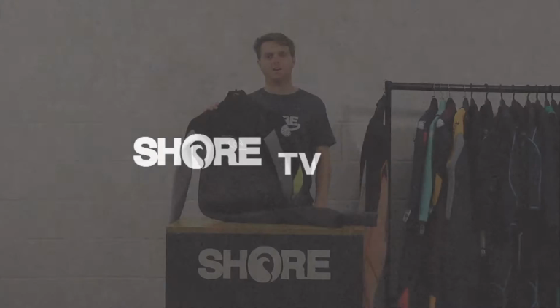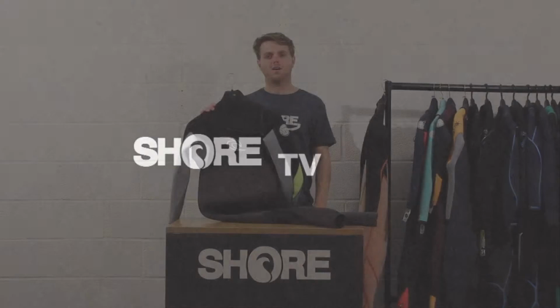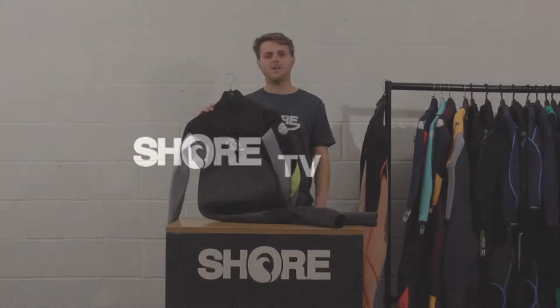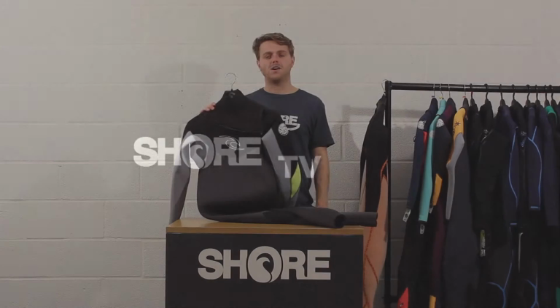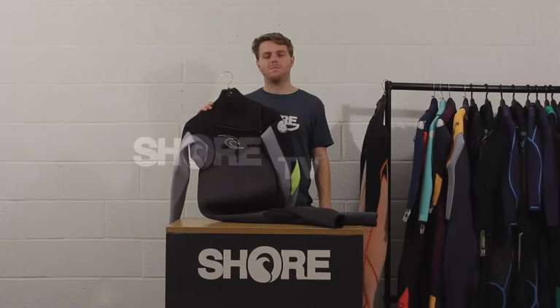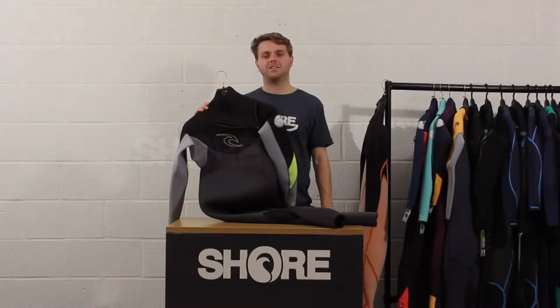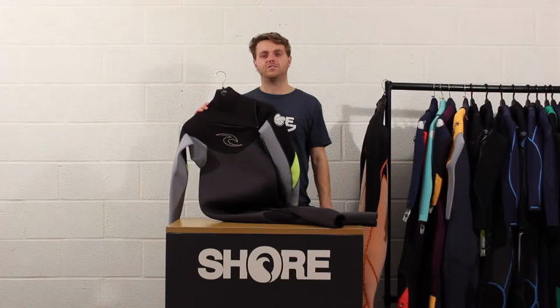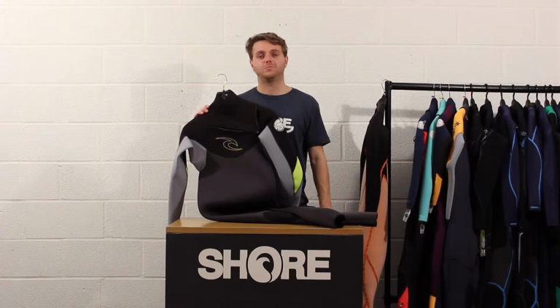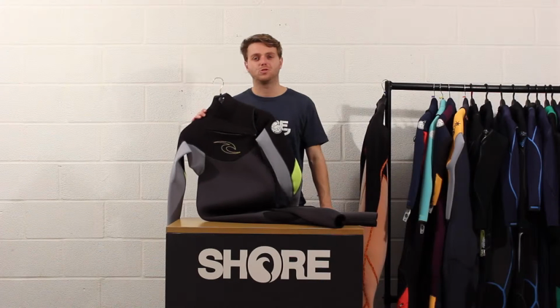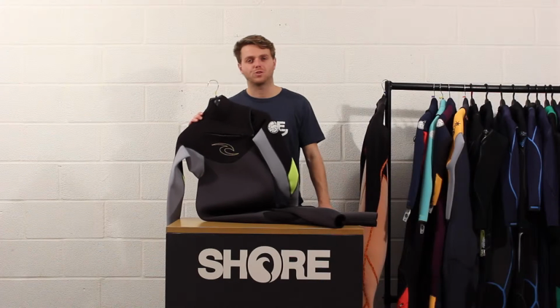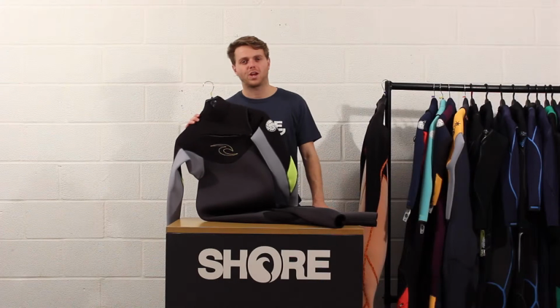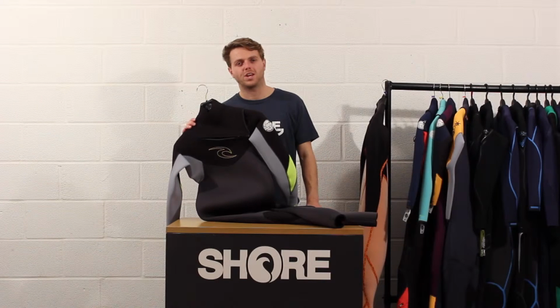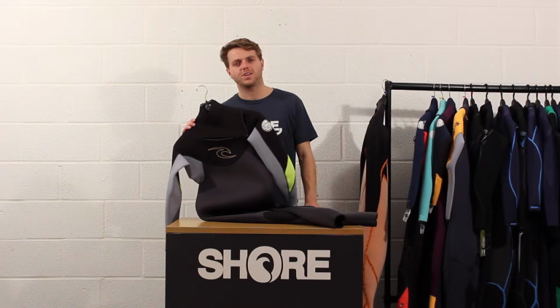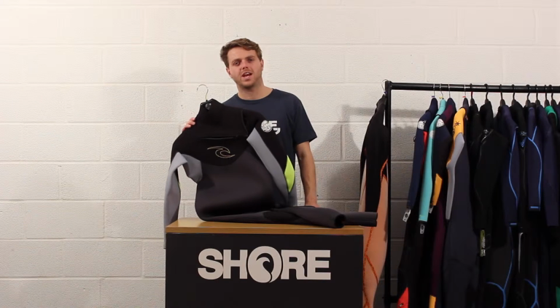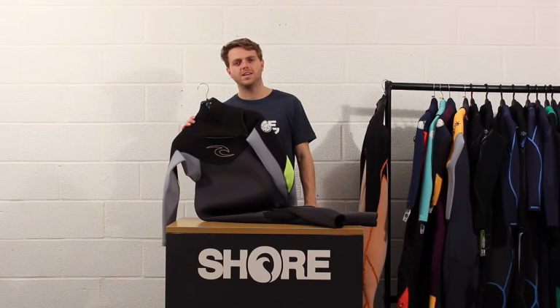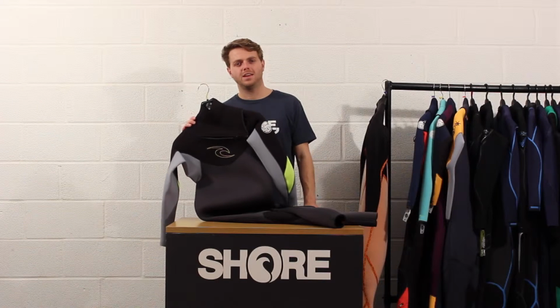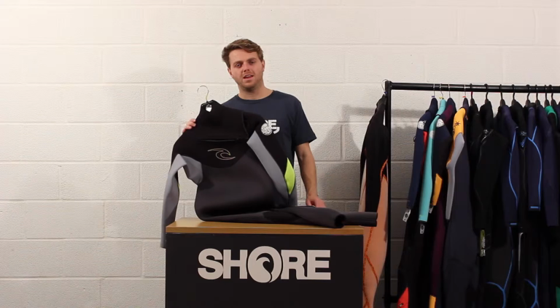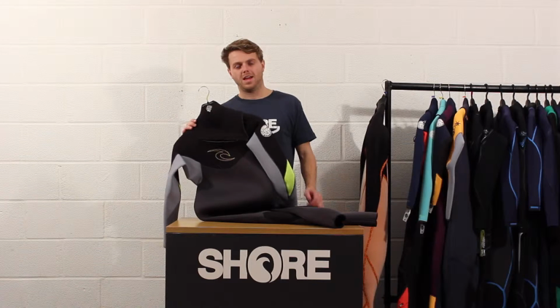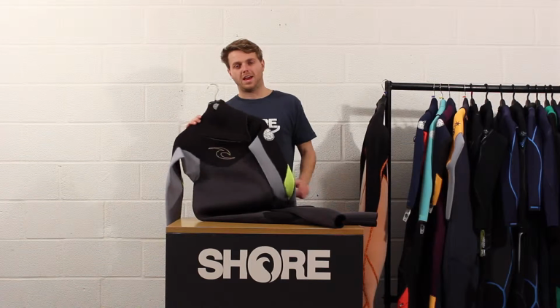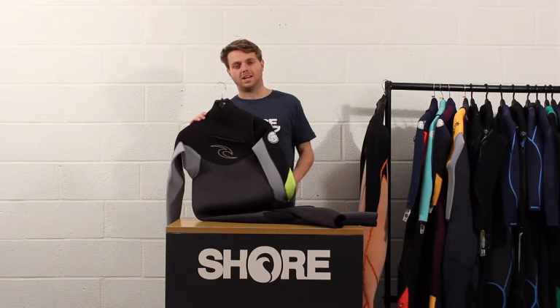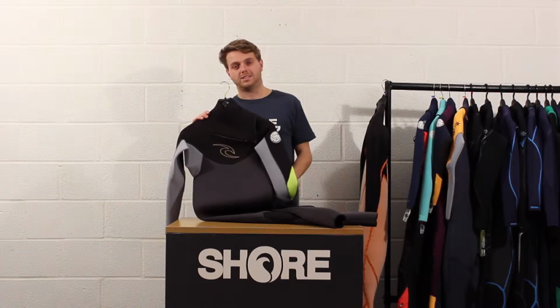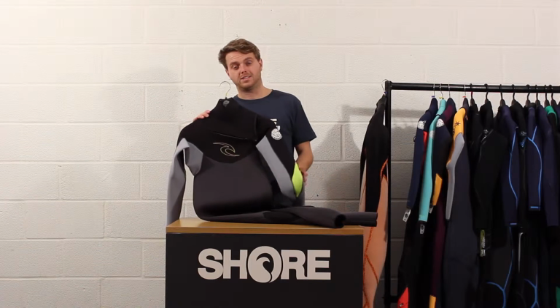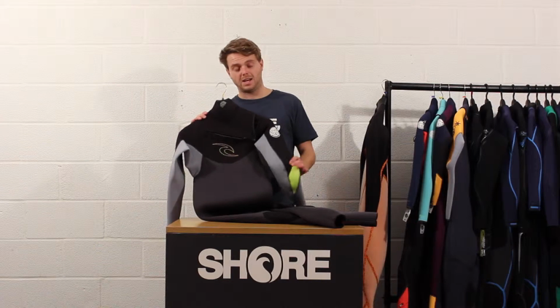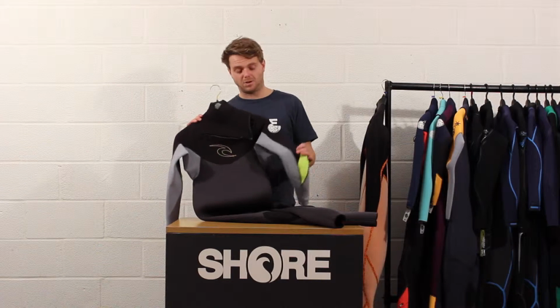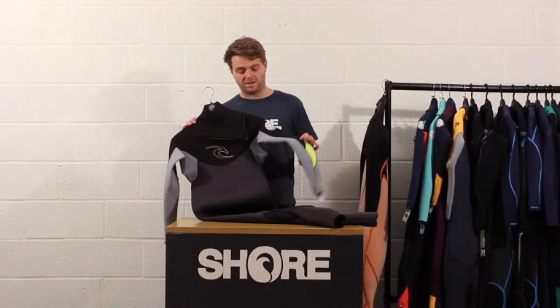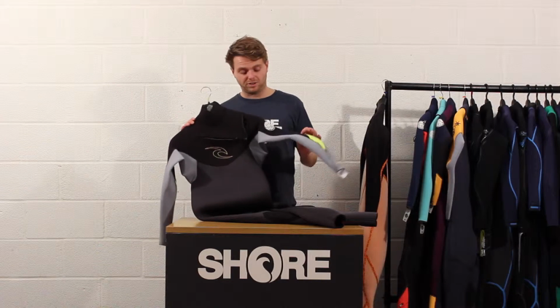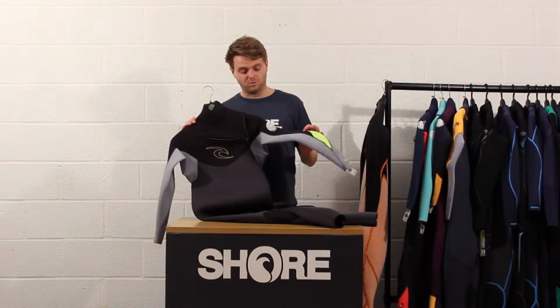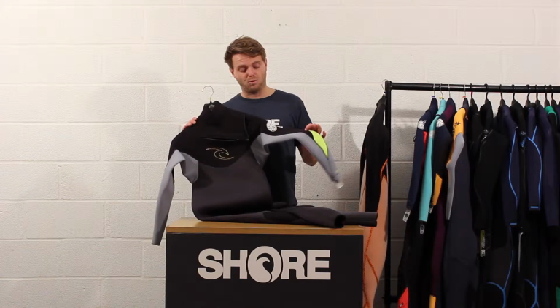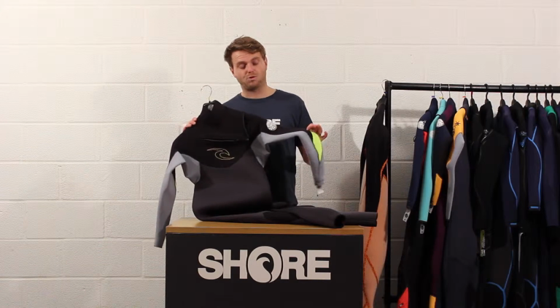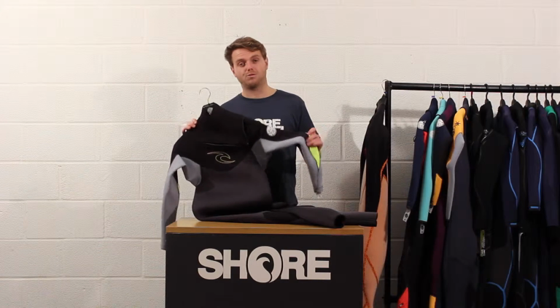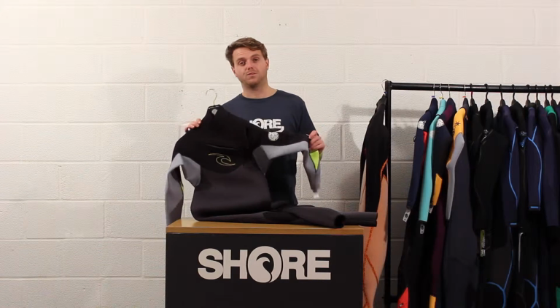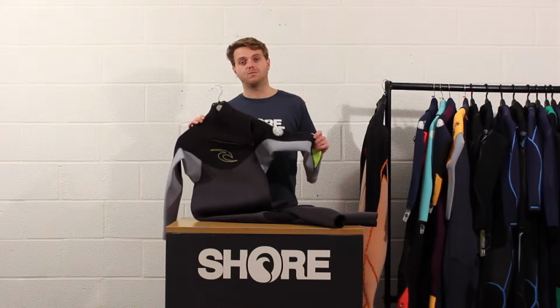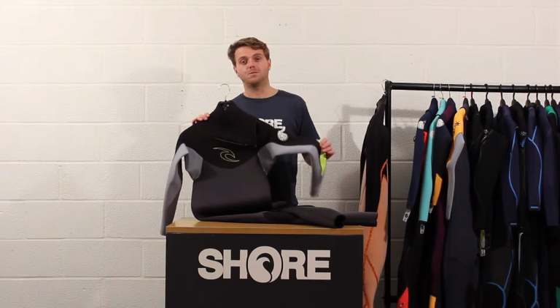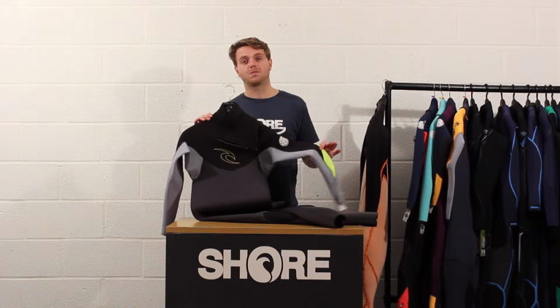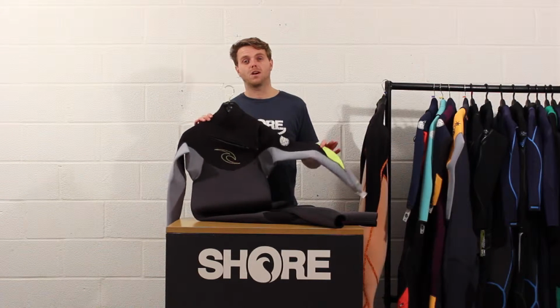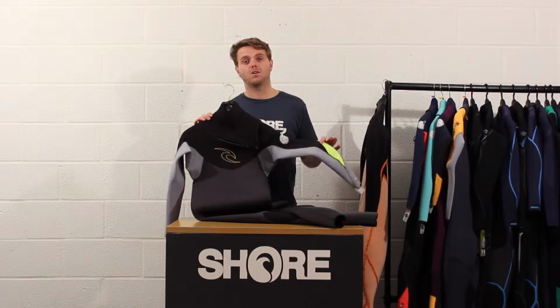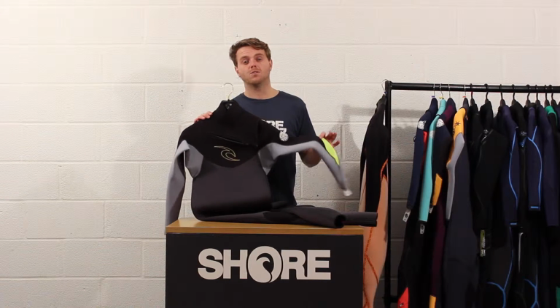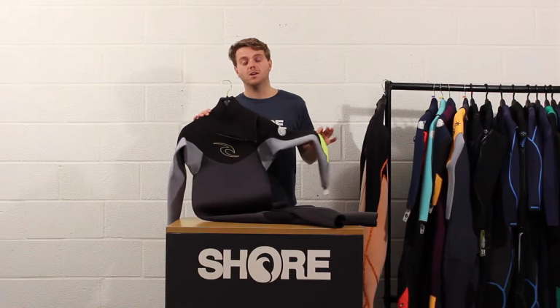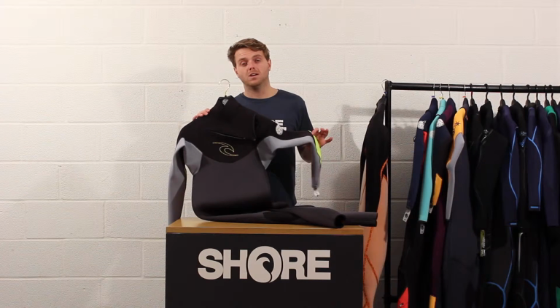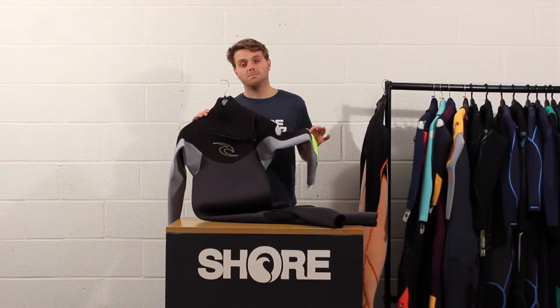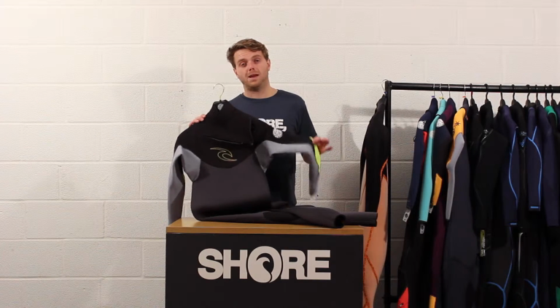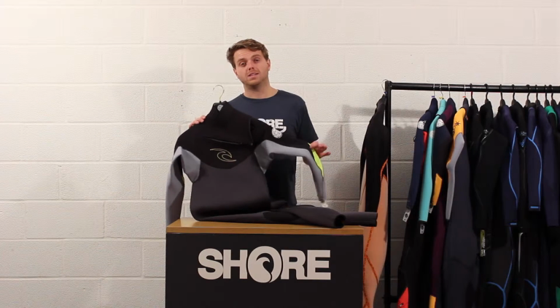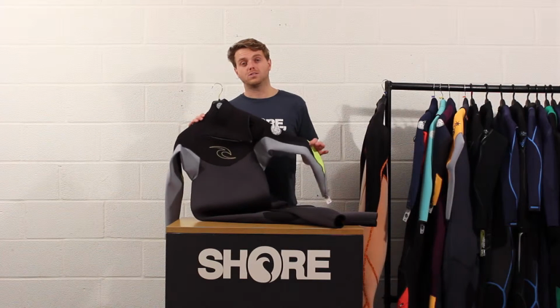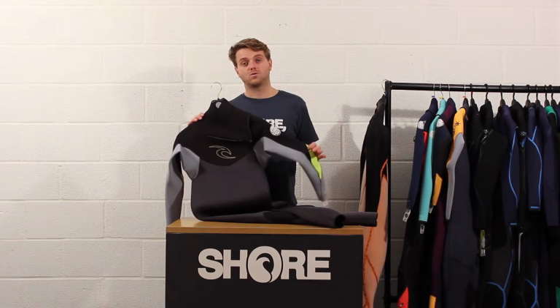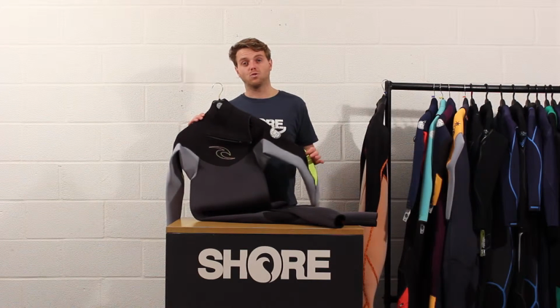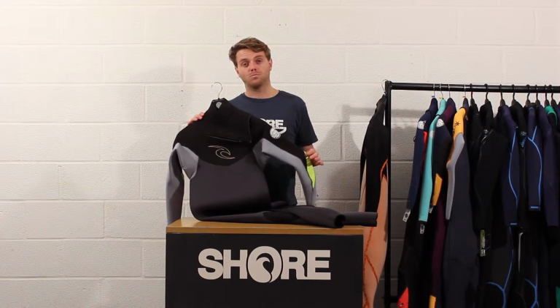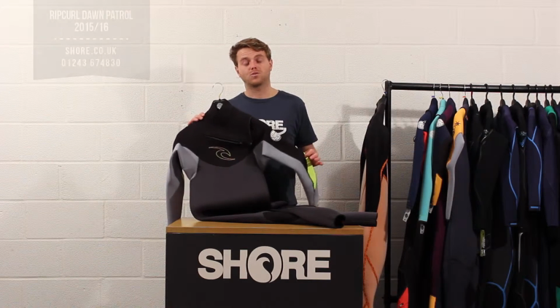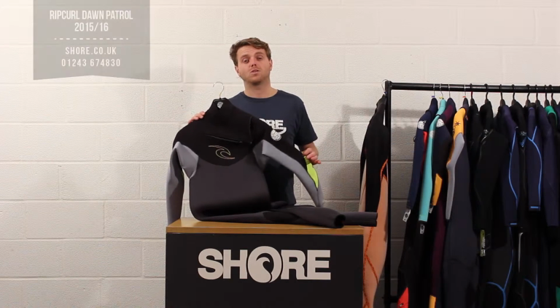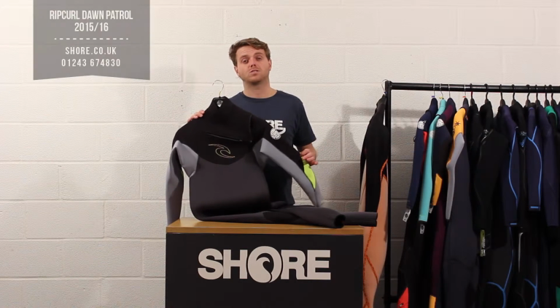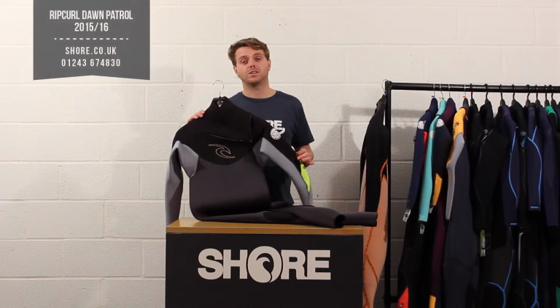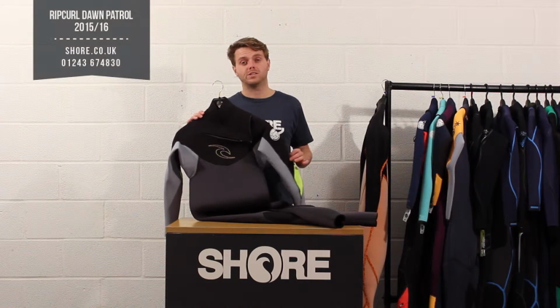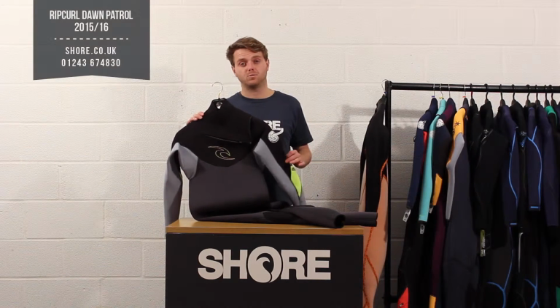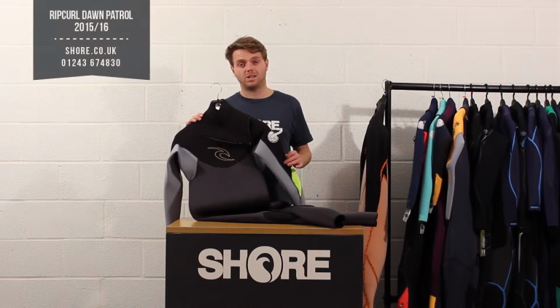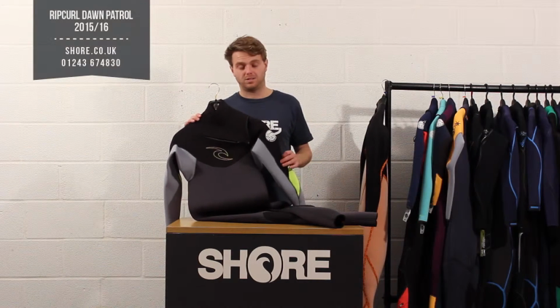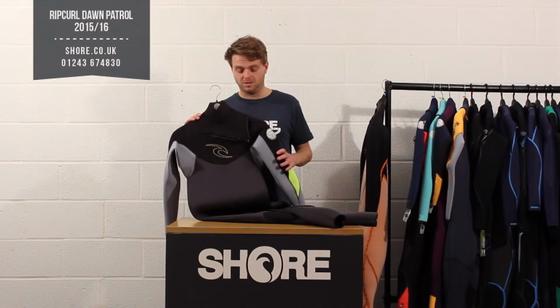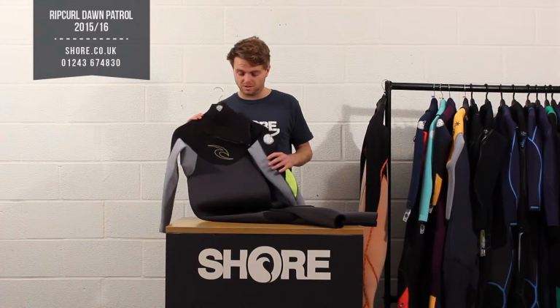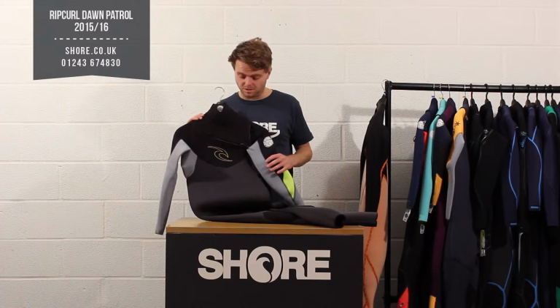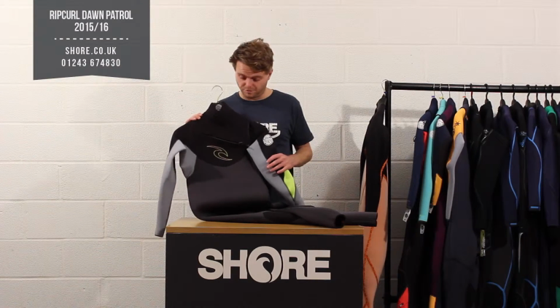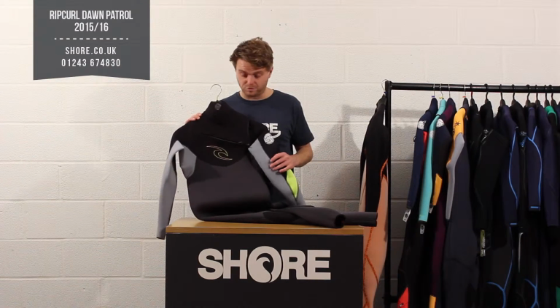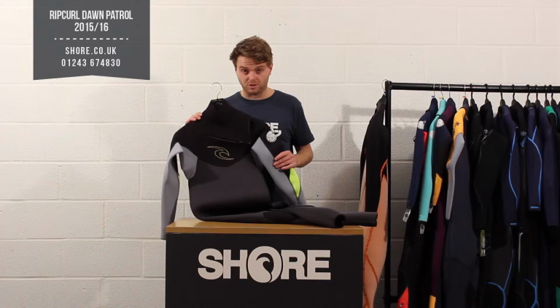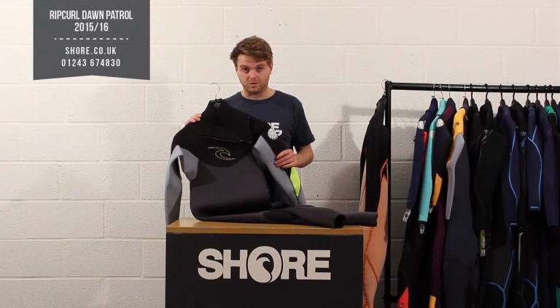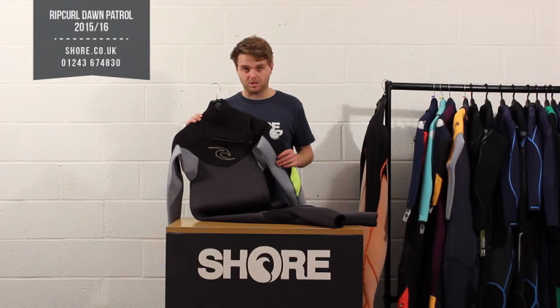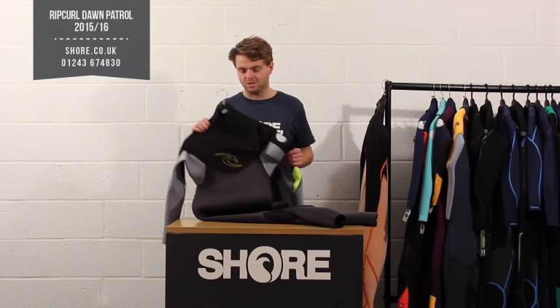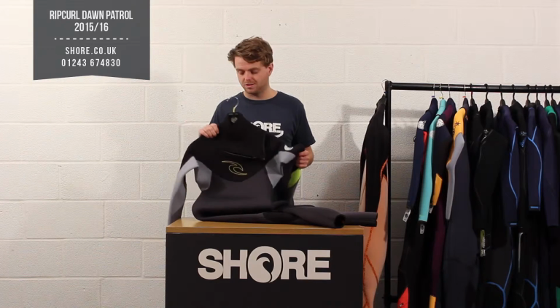Hi, I'm Henry from Shore.co.uk and today we're going to have a little walkthrough of the Rip Curl Men's Dawn Patrol series of wetsuits, the full suit versions.